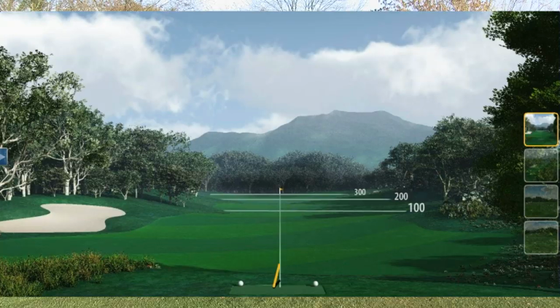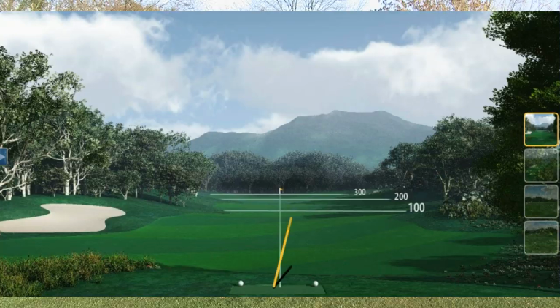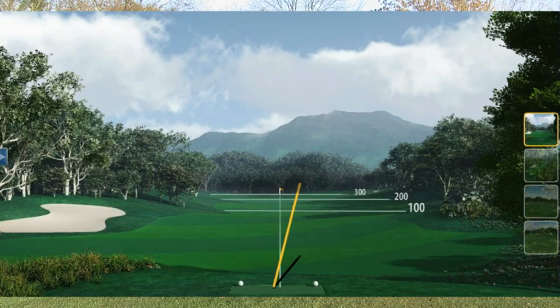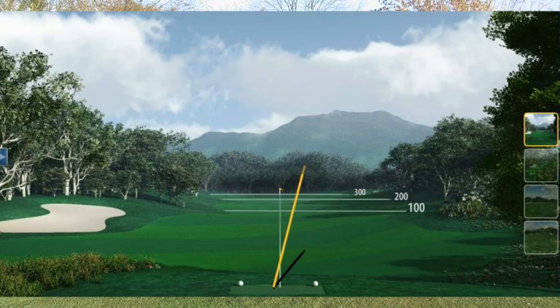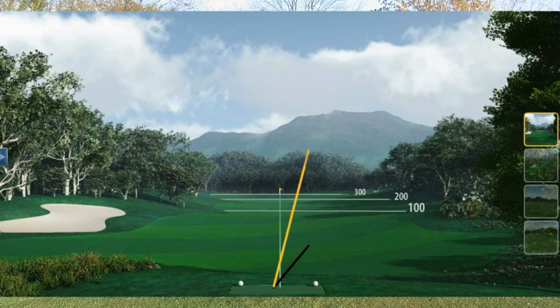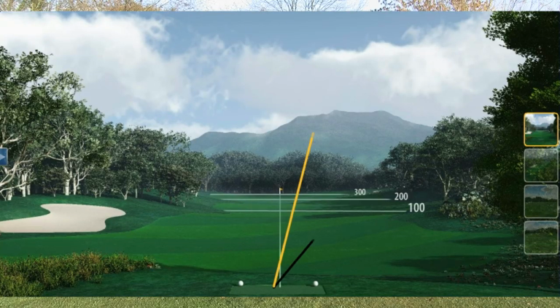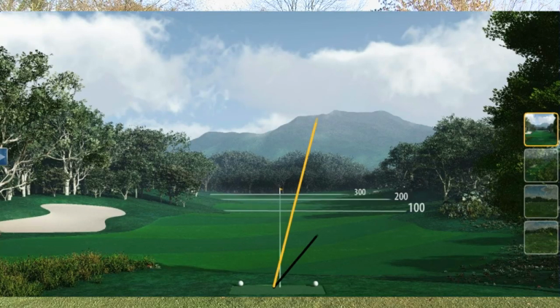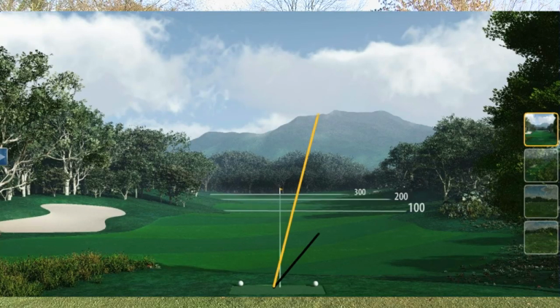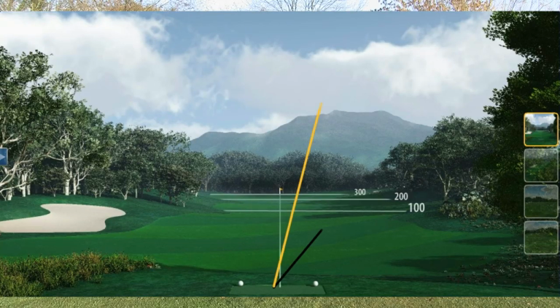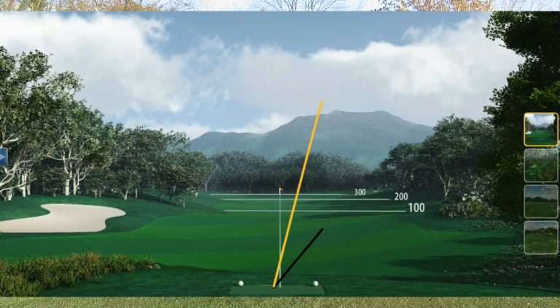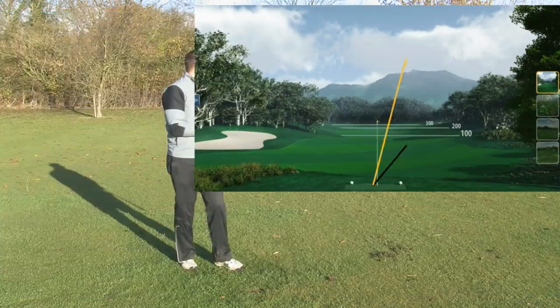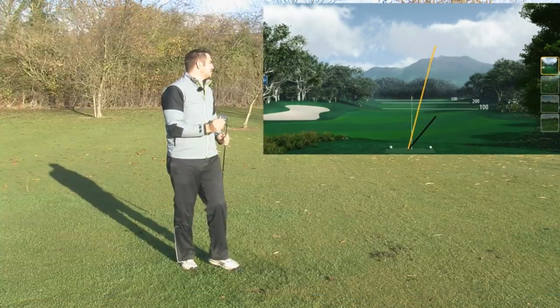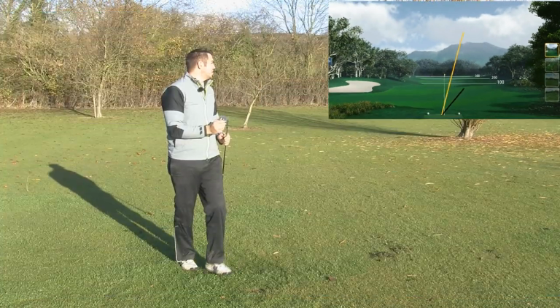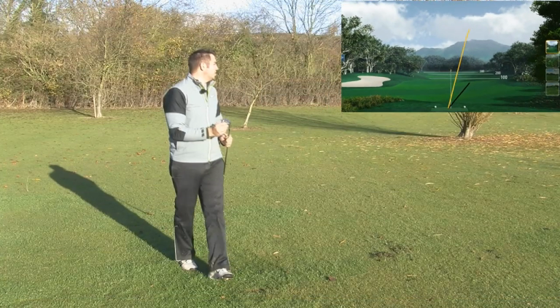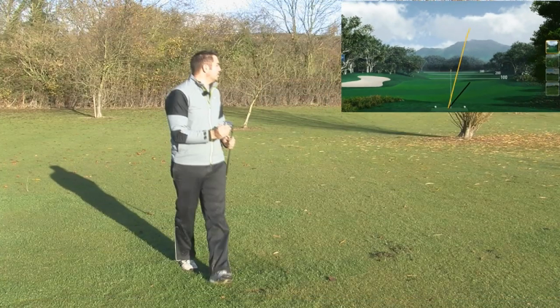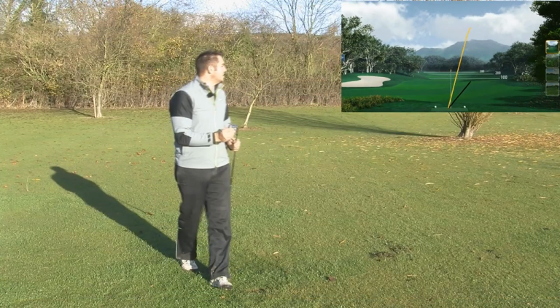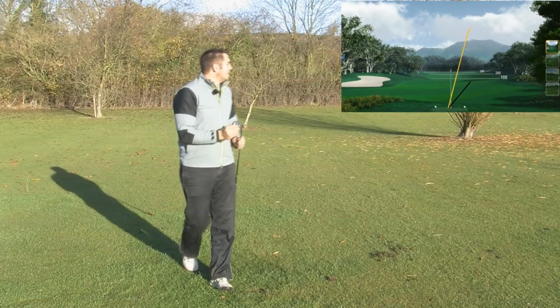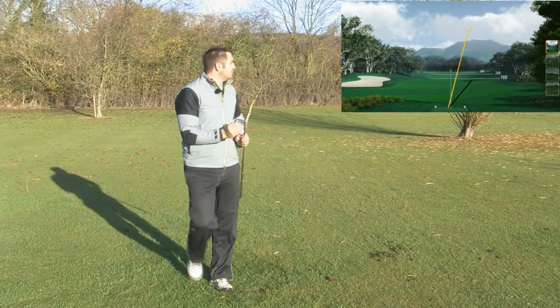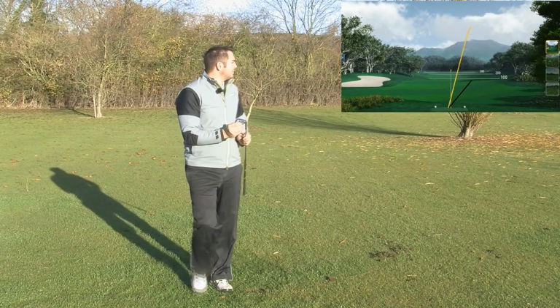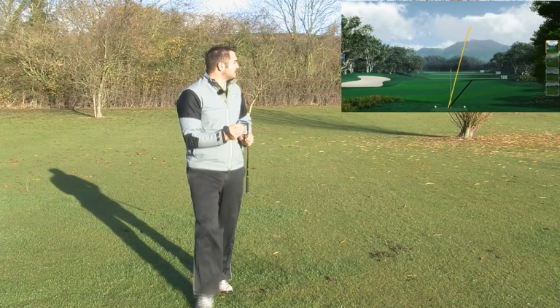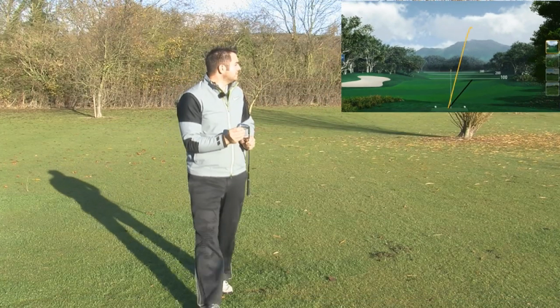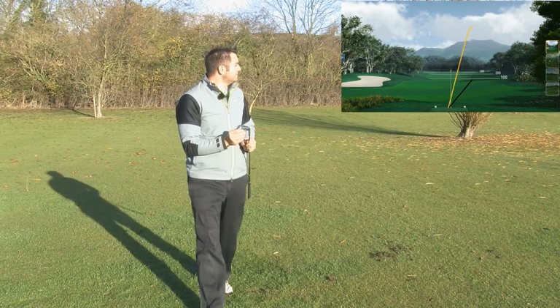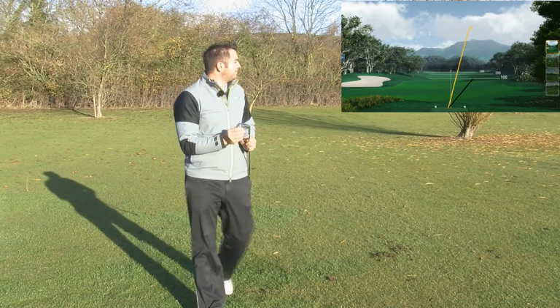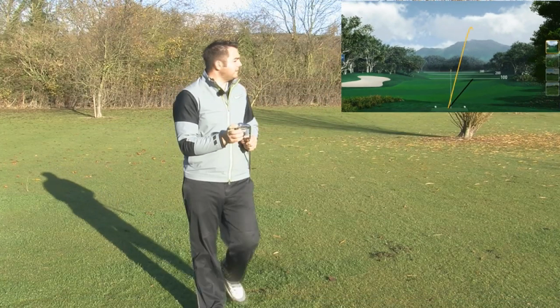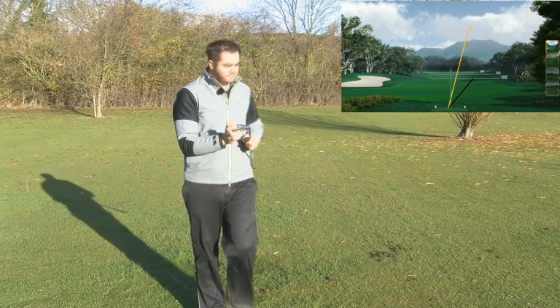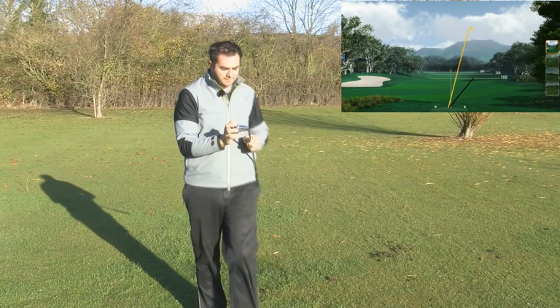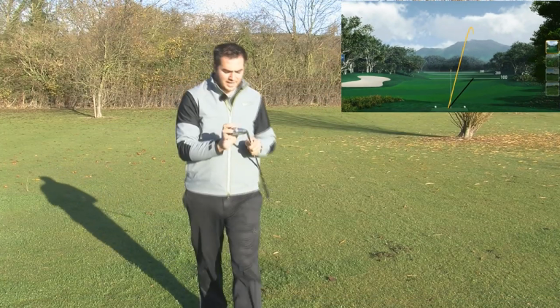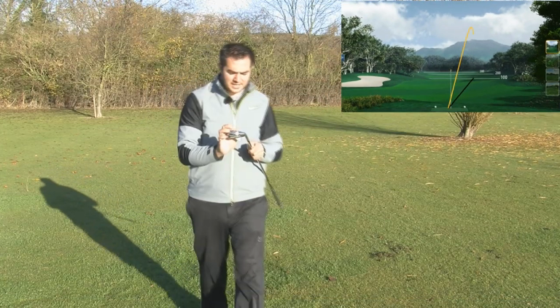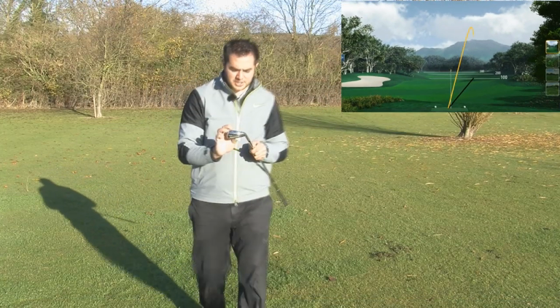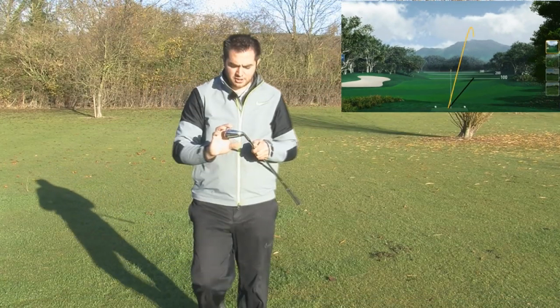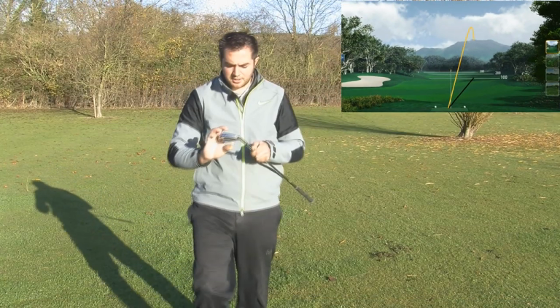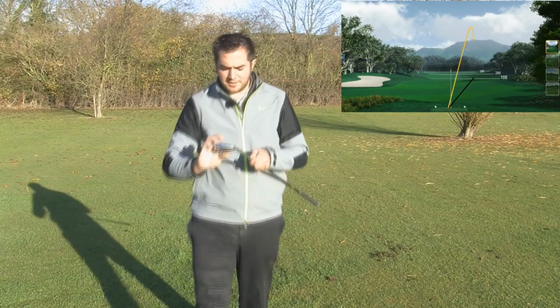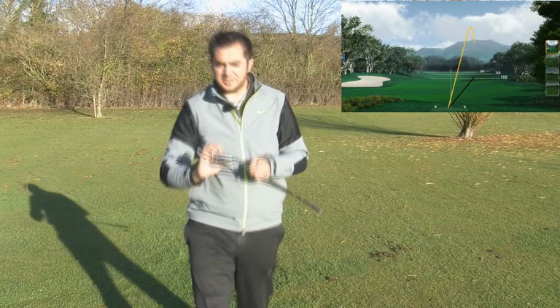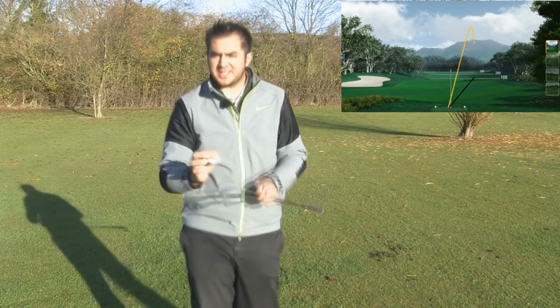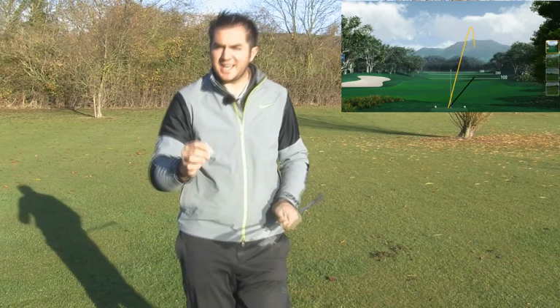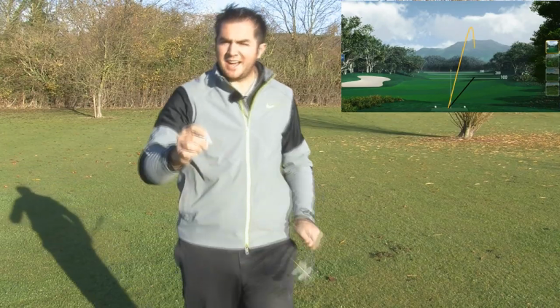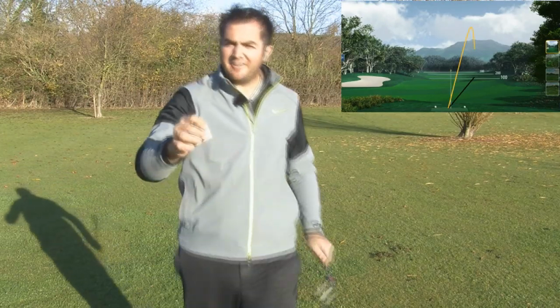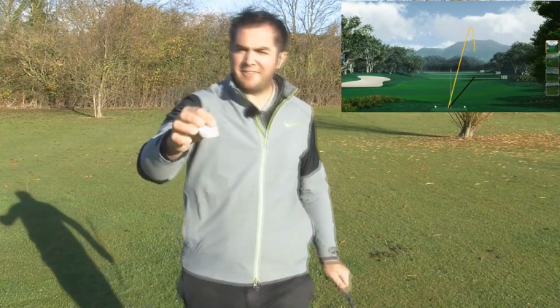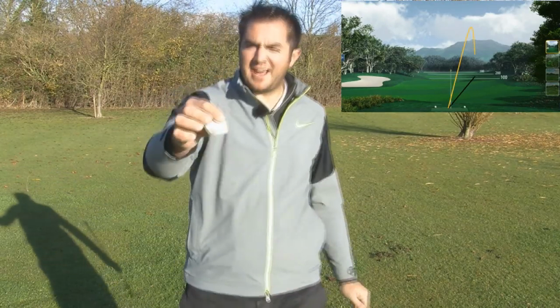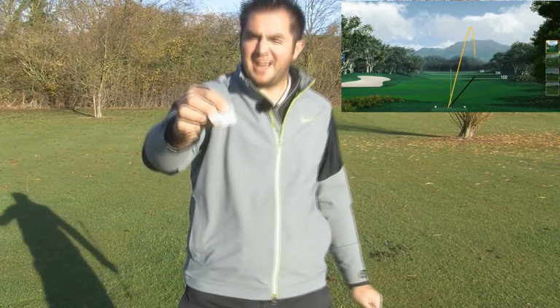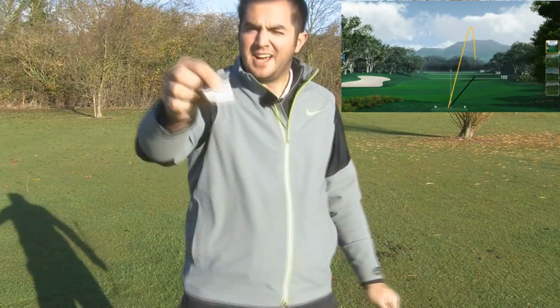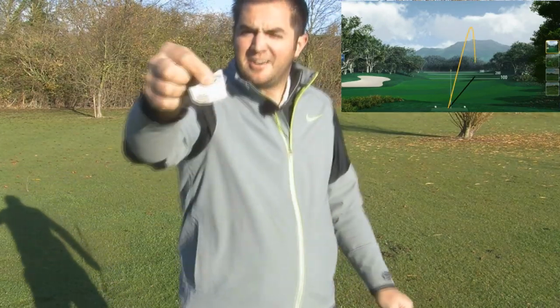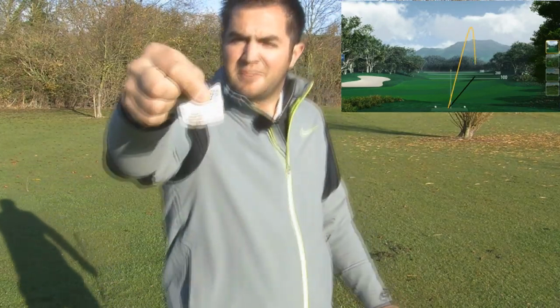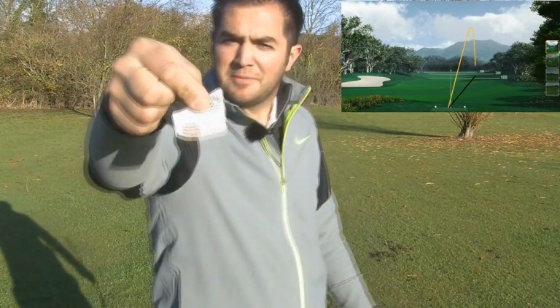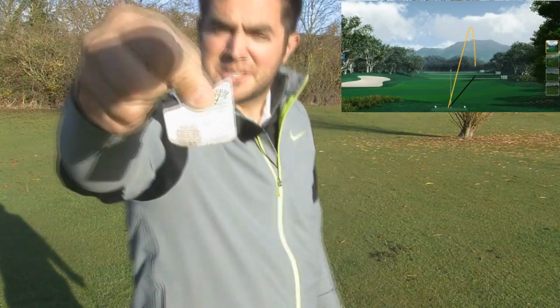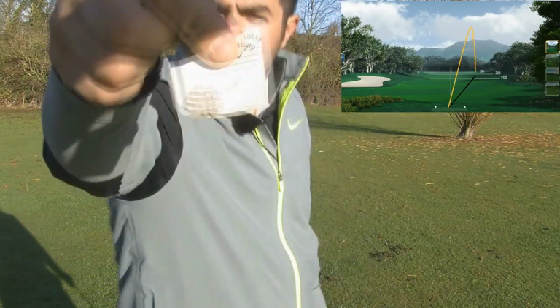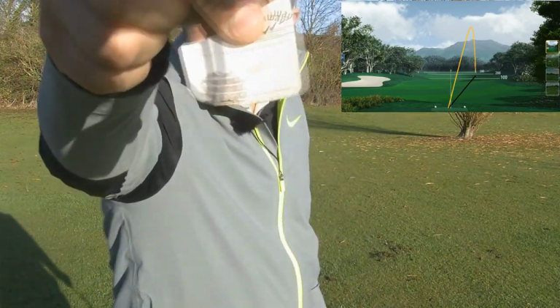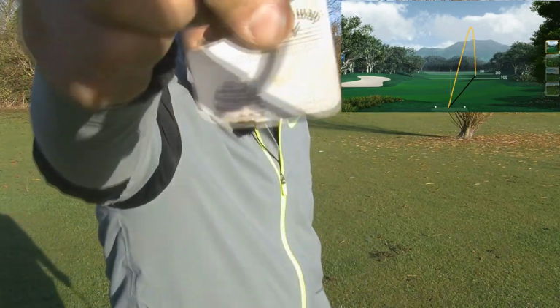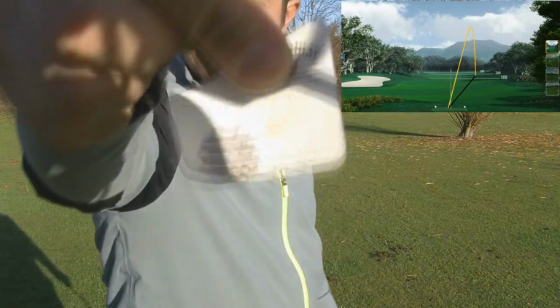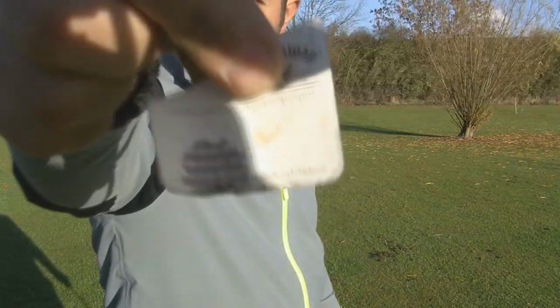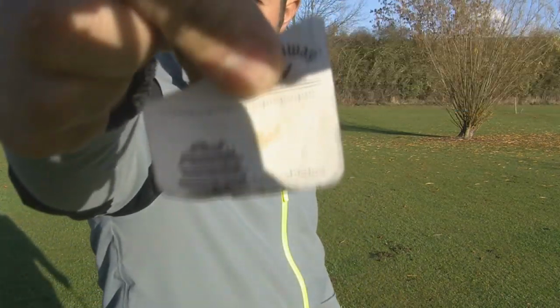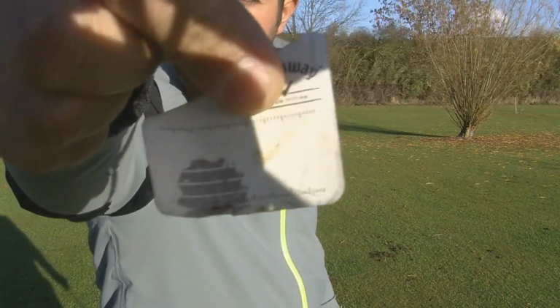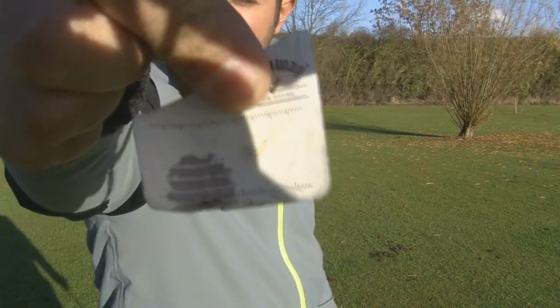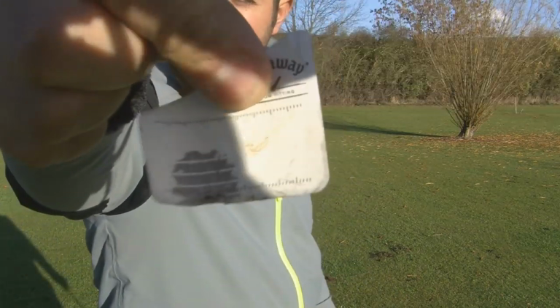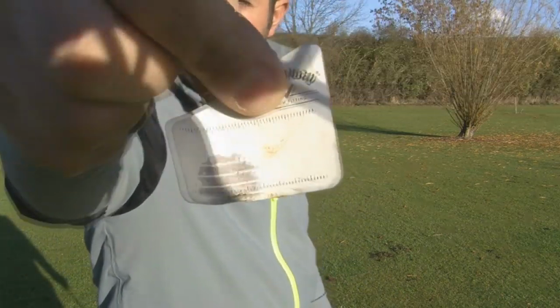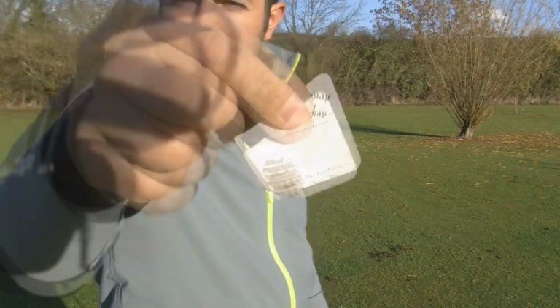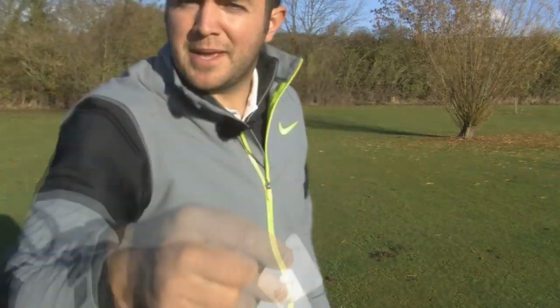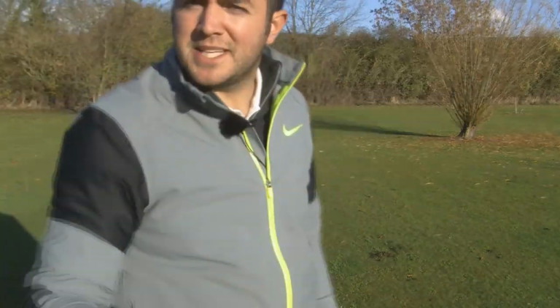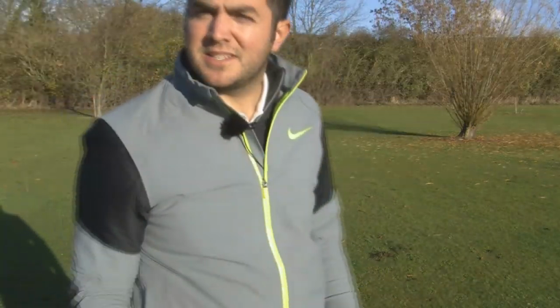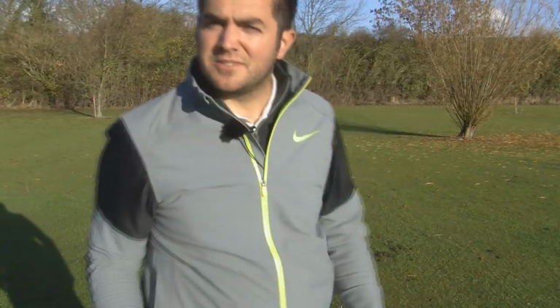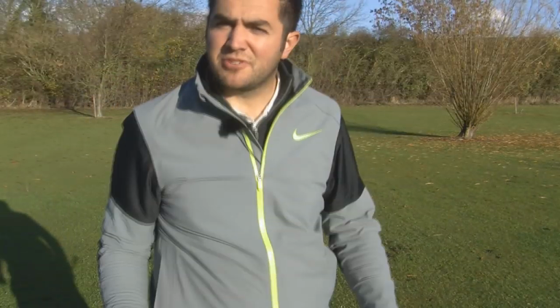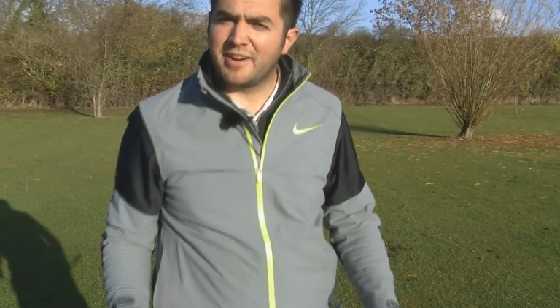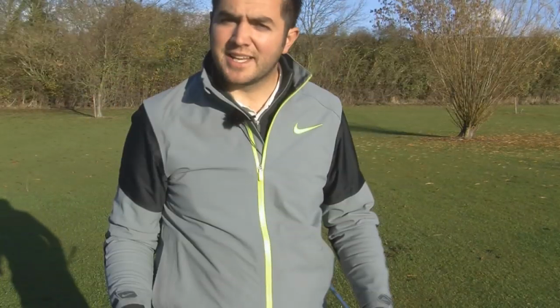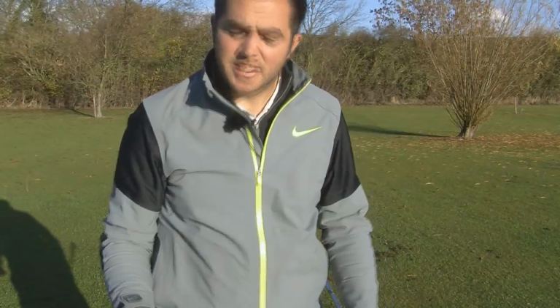Yeah, I caught that one off the toe but it still felt fairly solid. You'll be able to see how far from the toe I hit it — so it wasn't one of the best strikes.